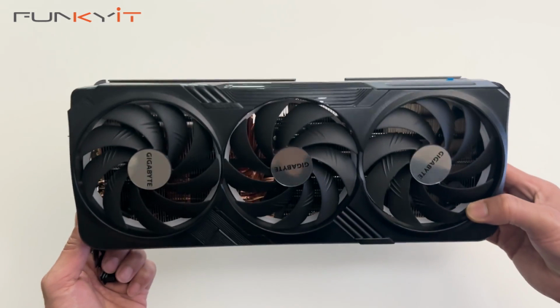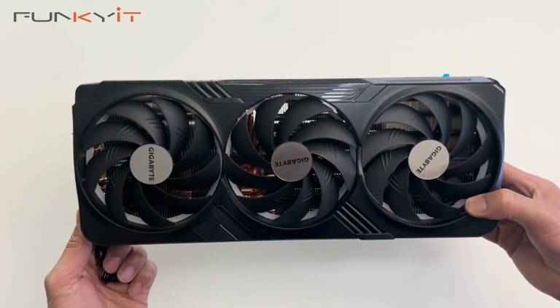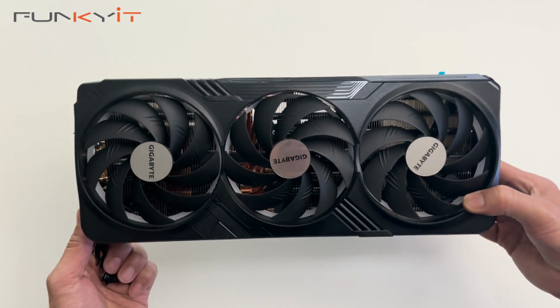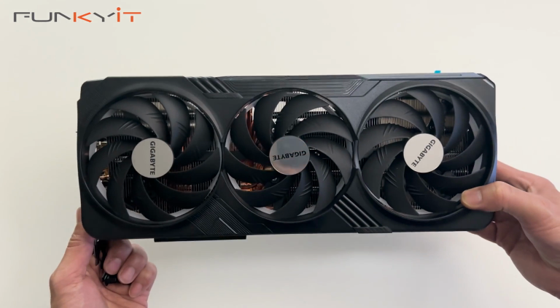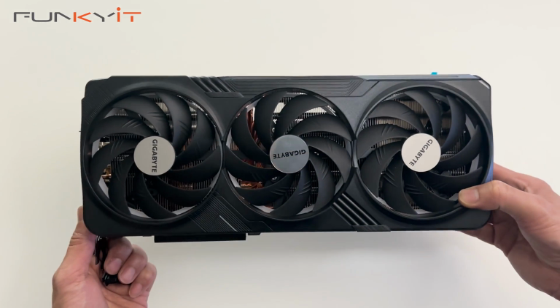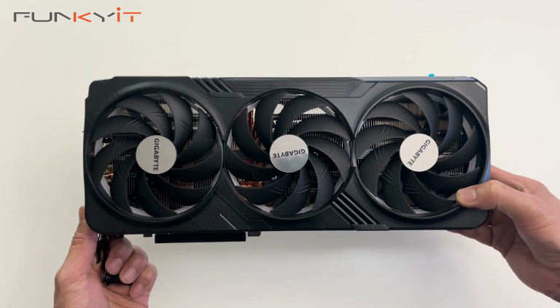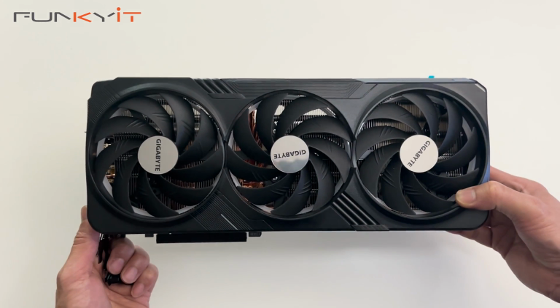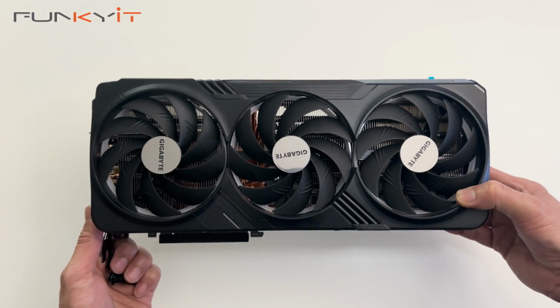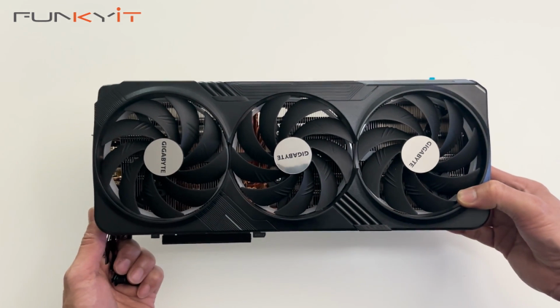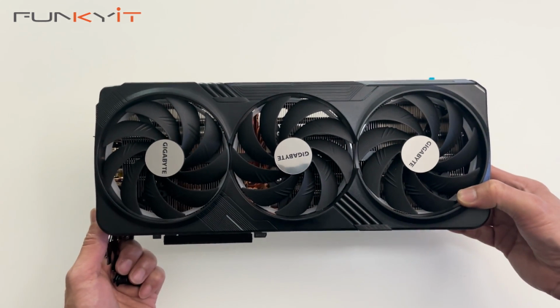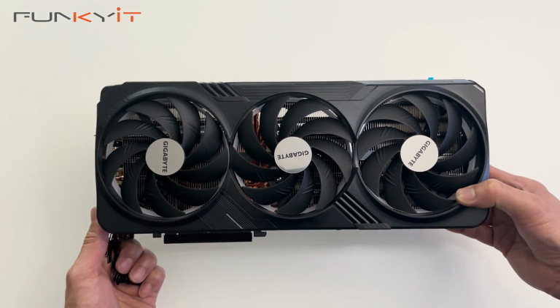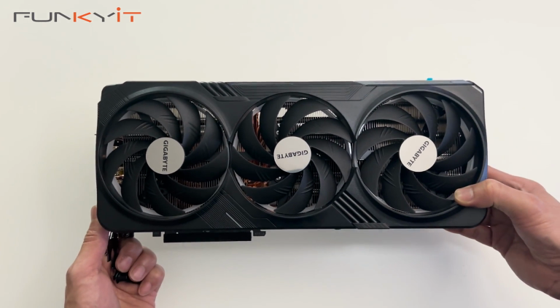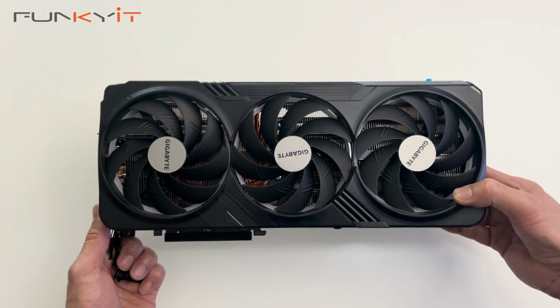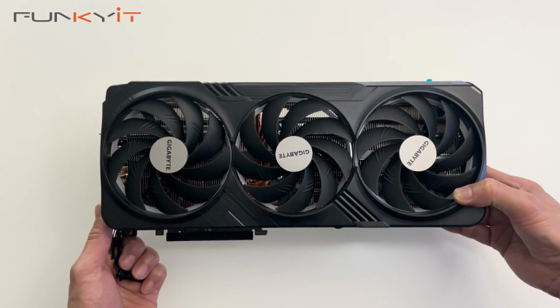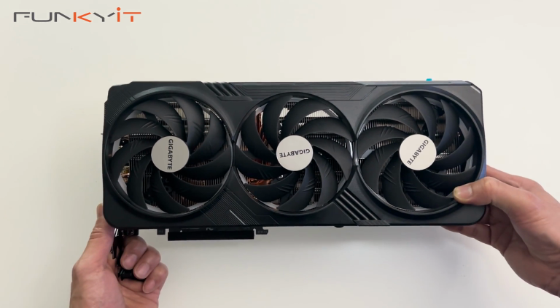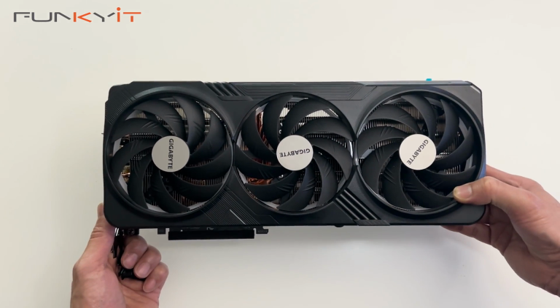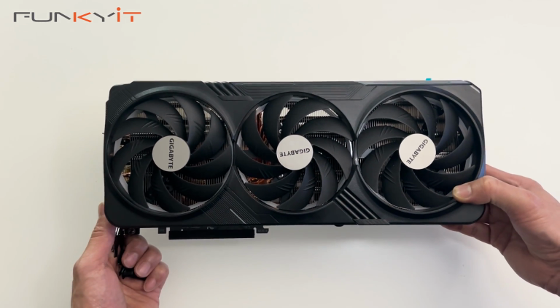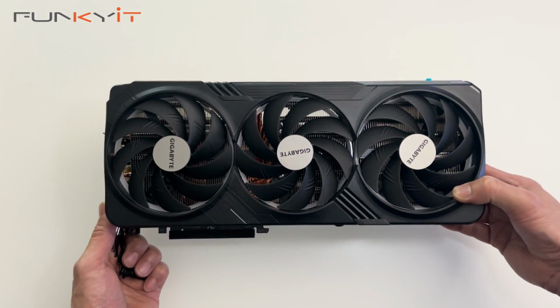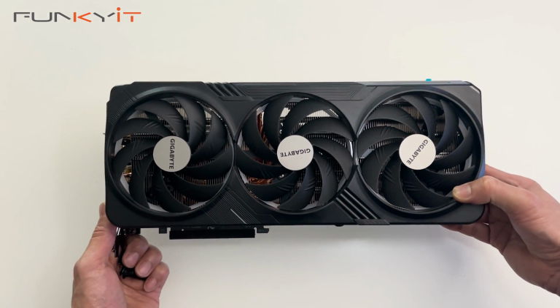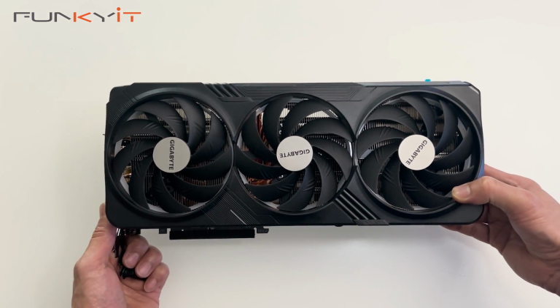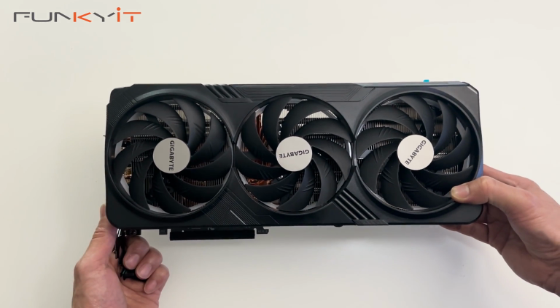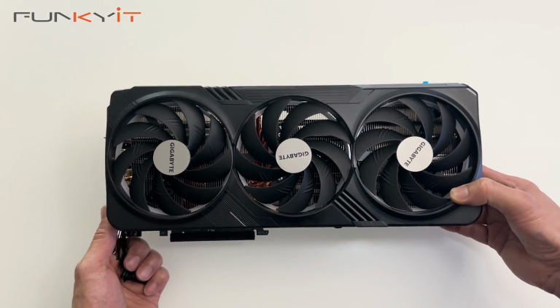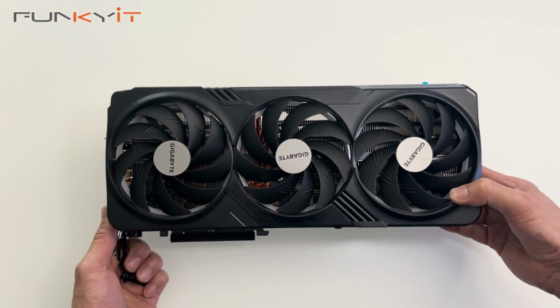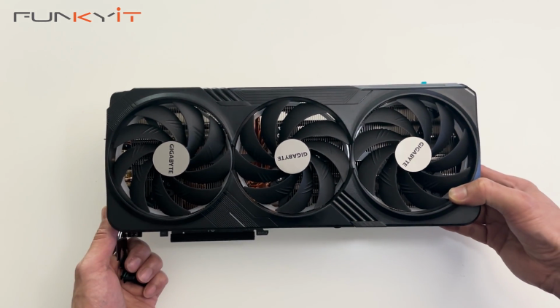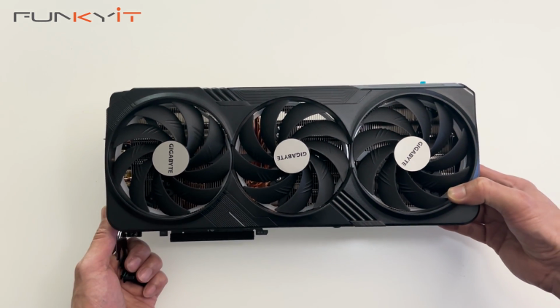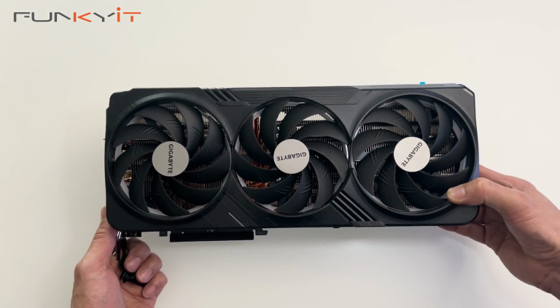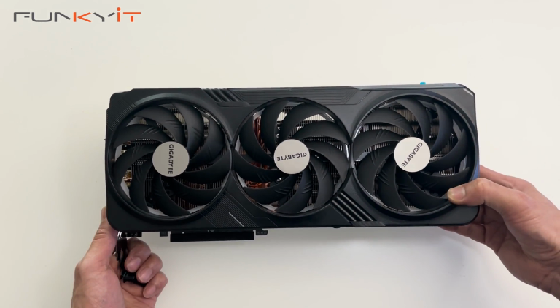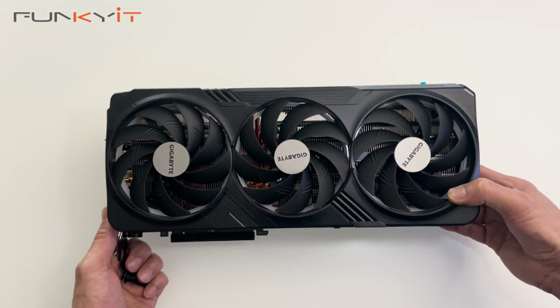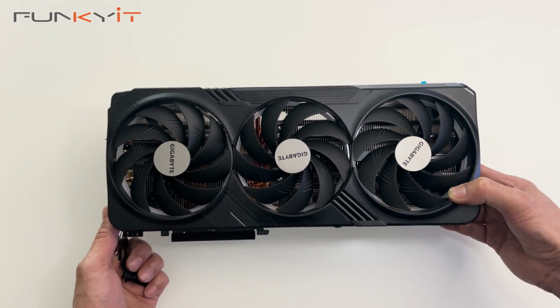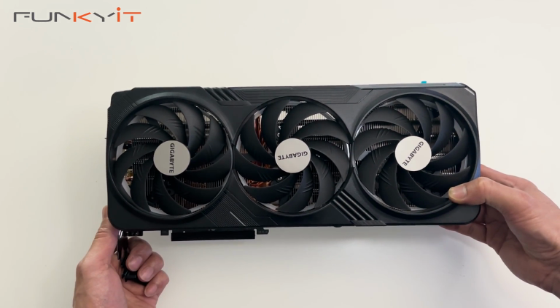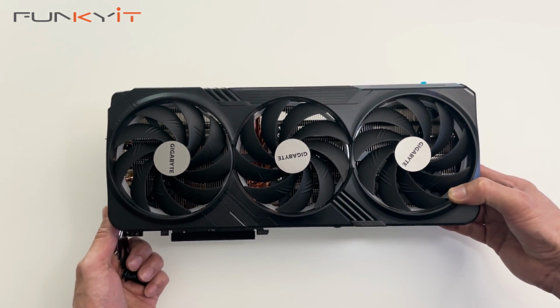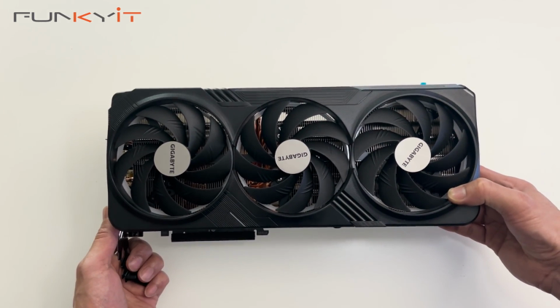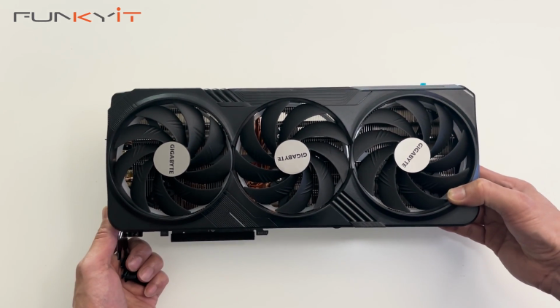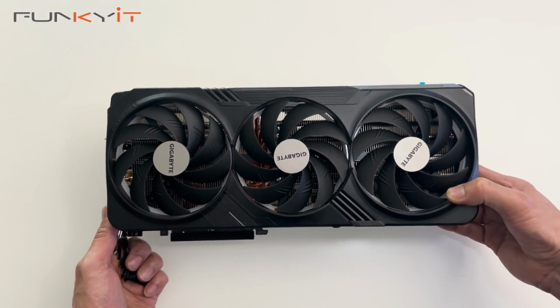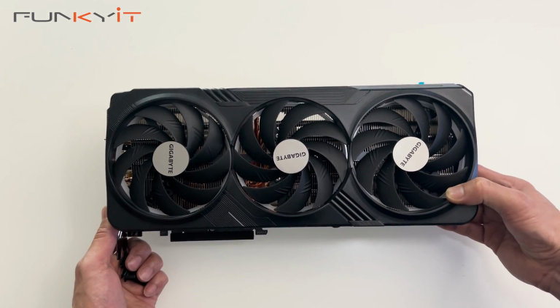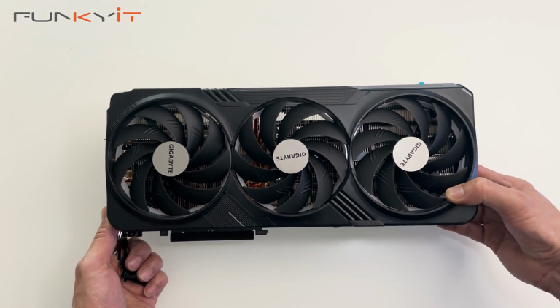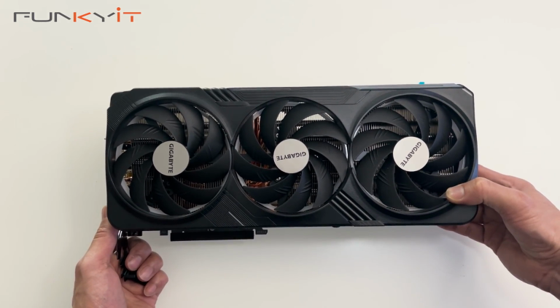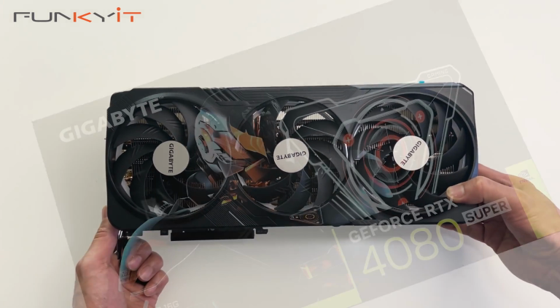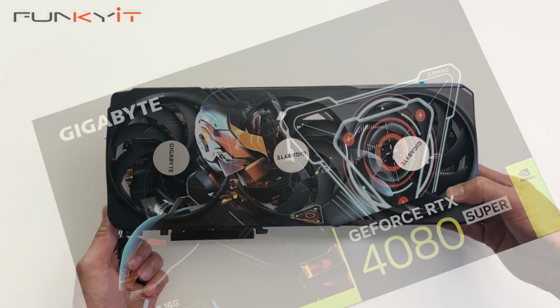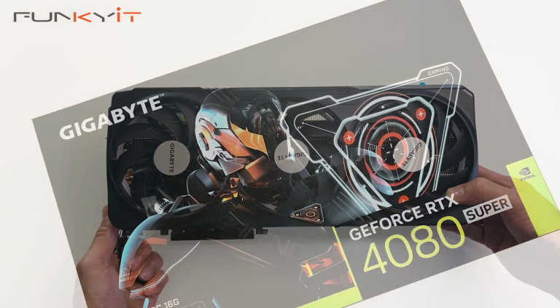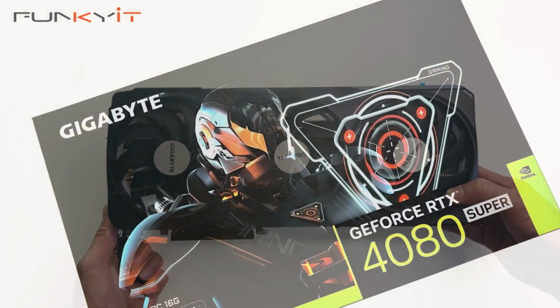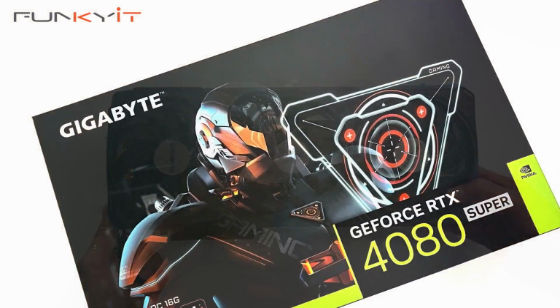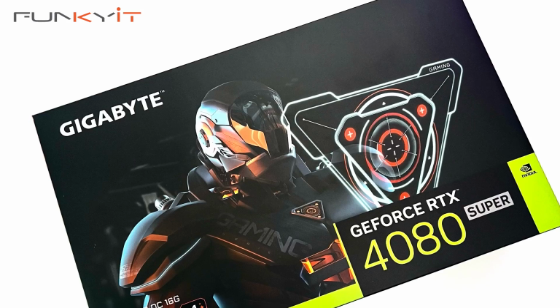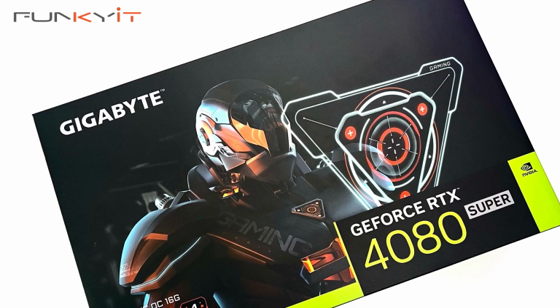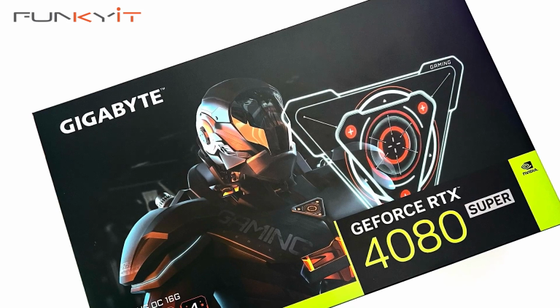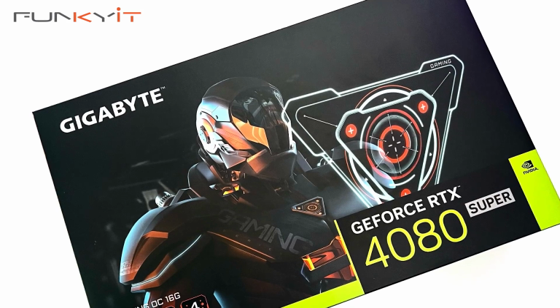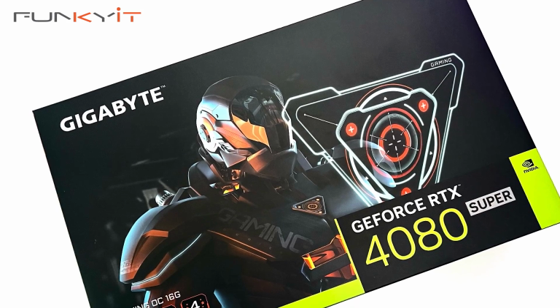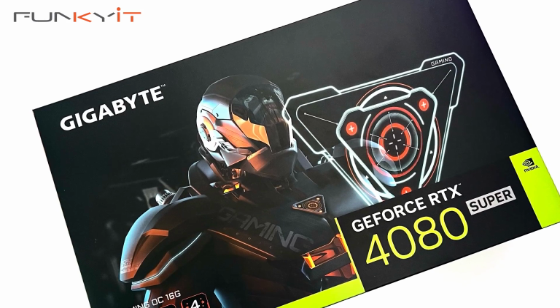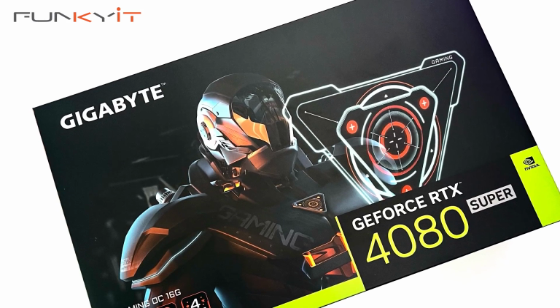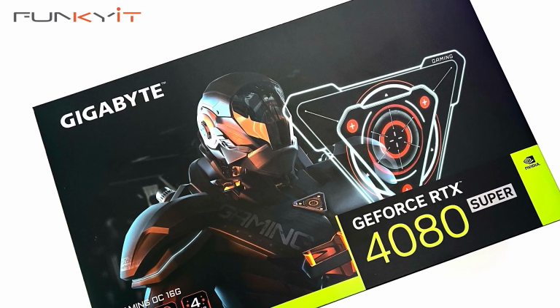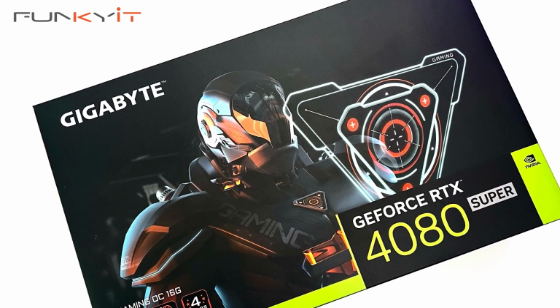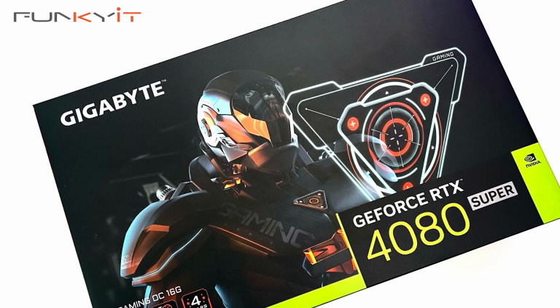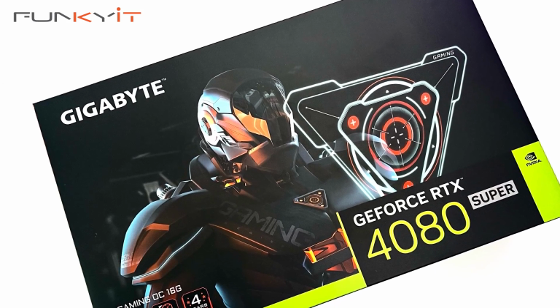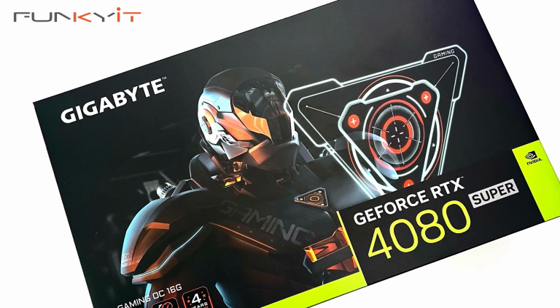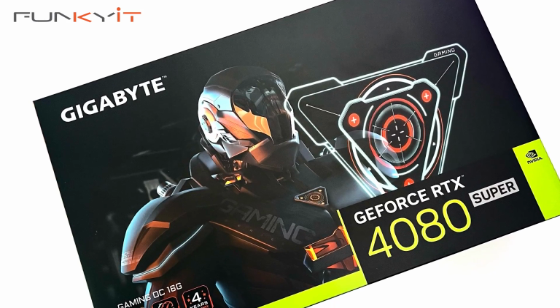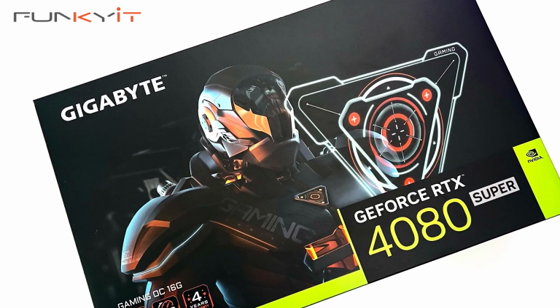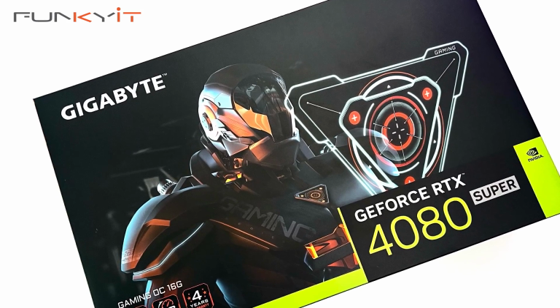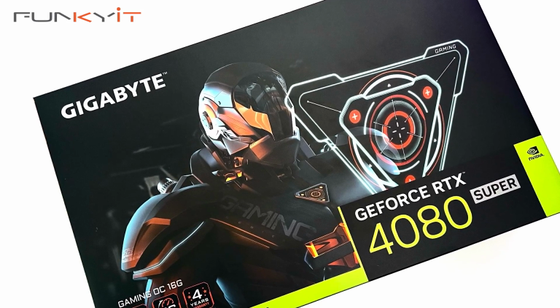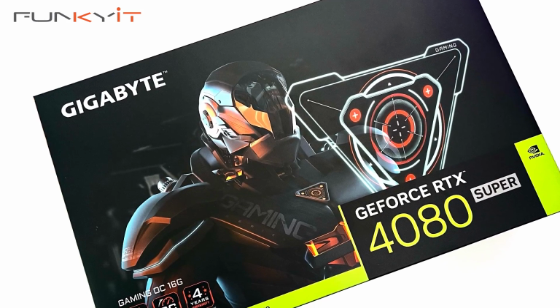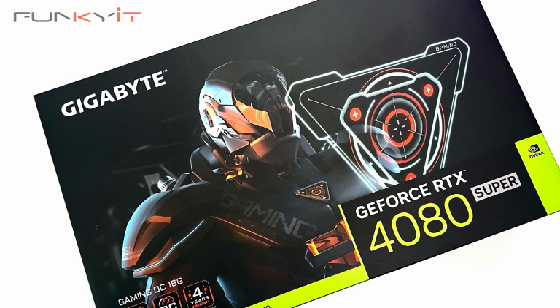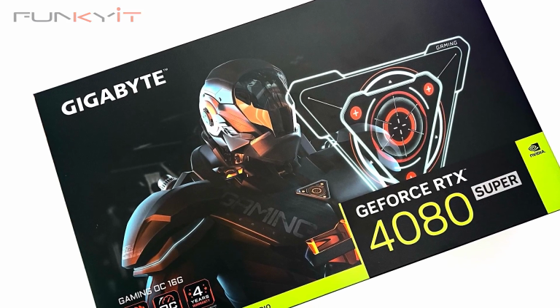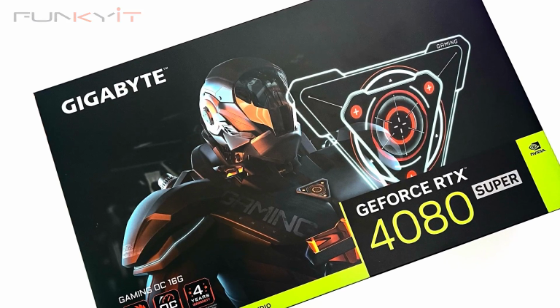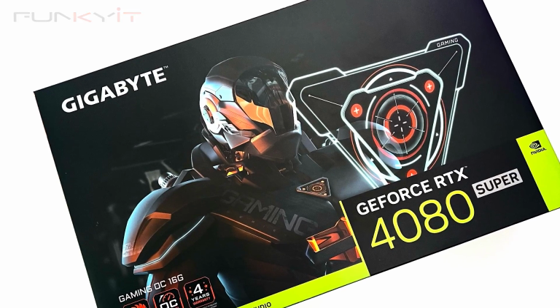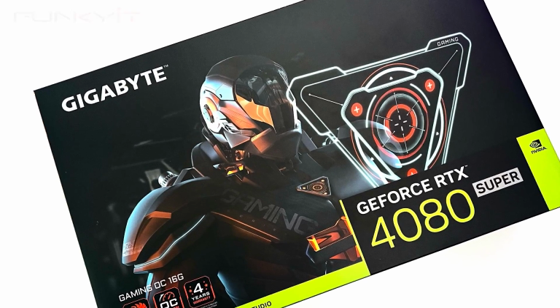And that was a quick unboxing of the Gigabyte GeForce RTX 4080 Super Gaming OC 16GB graphics card.